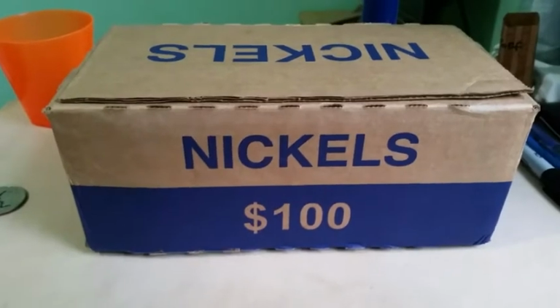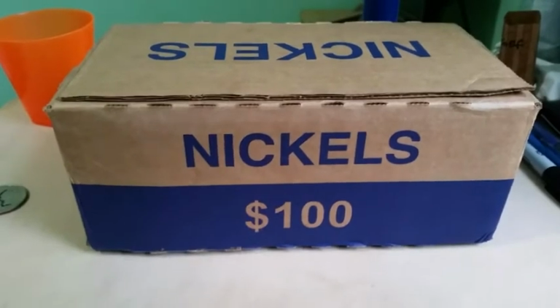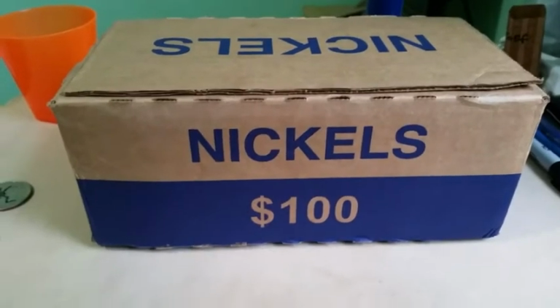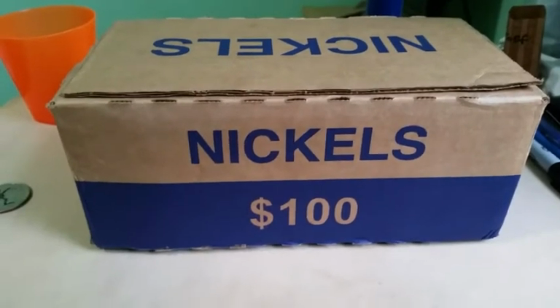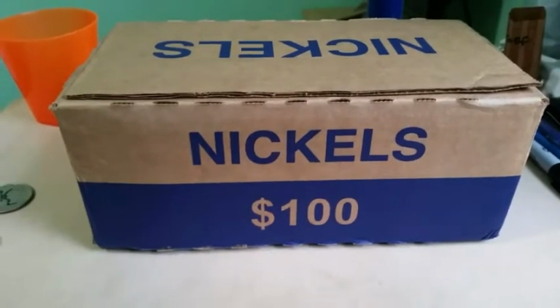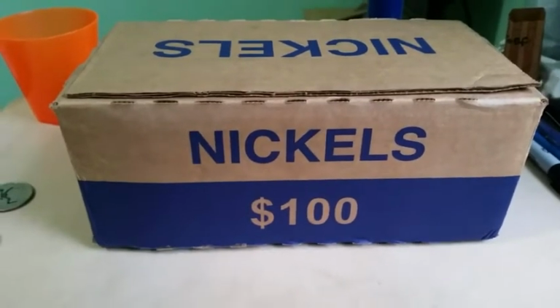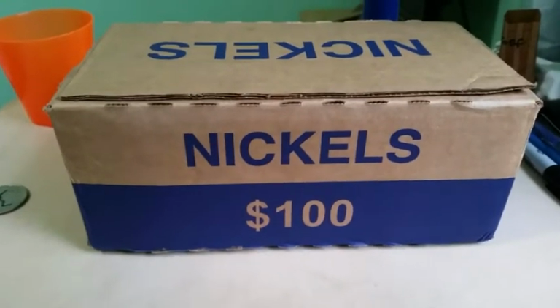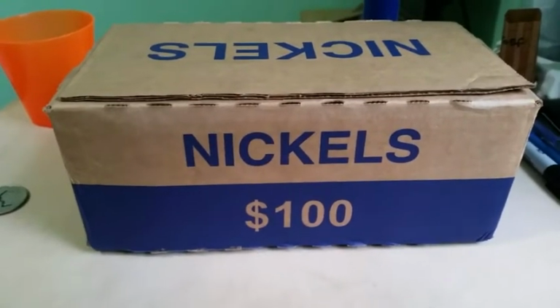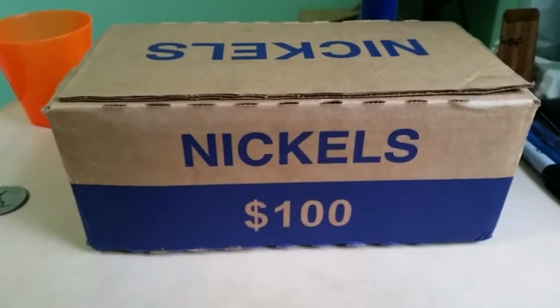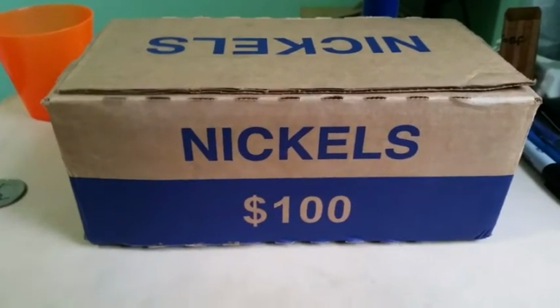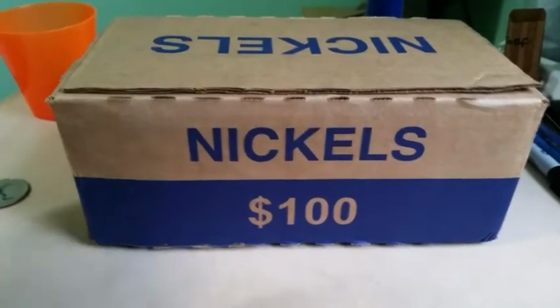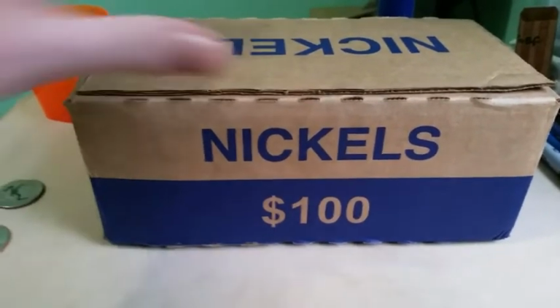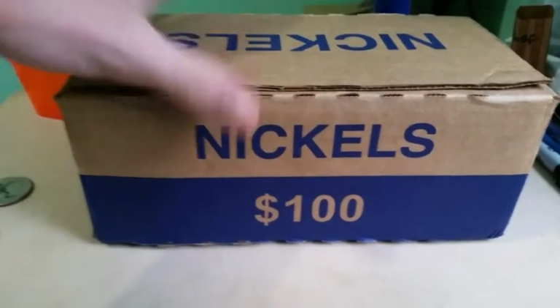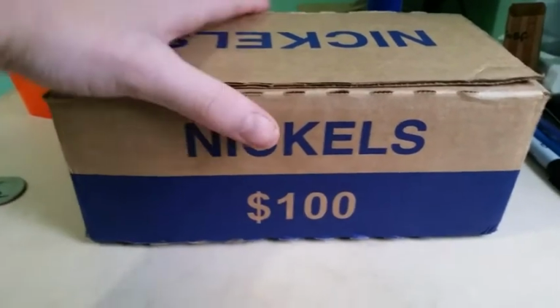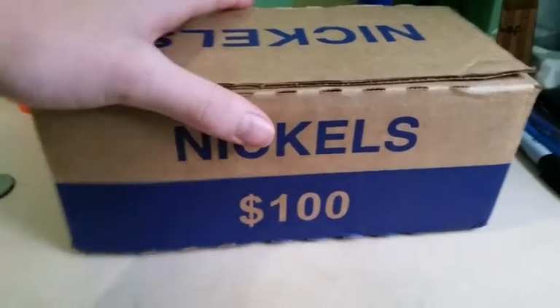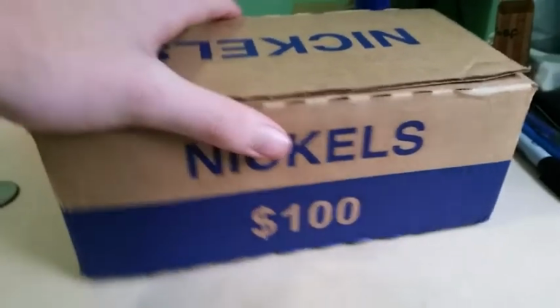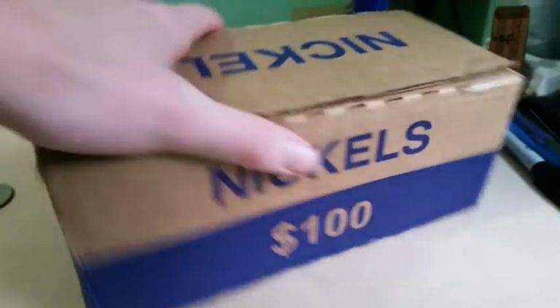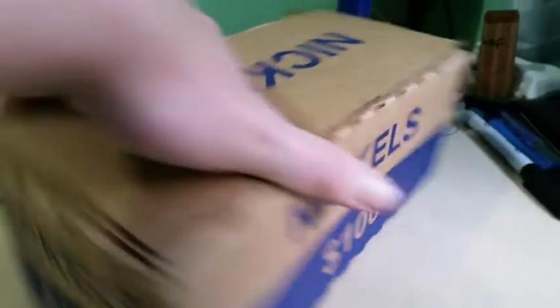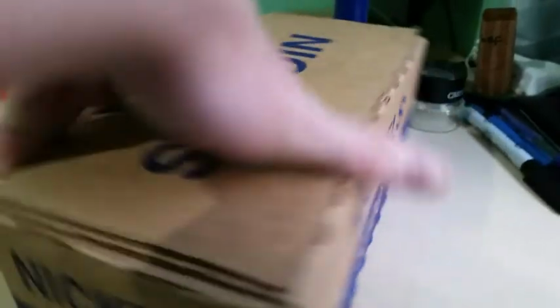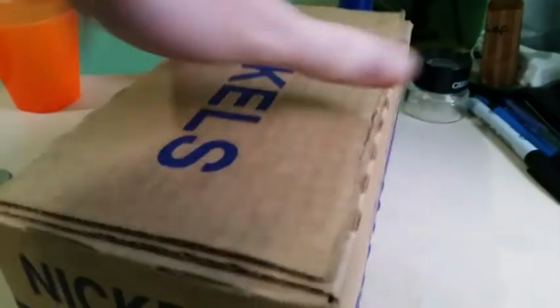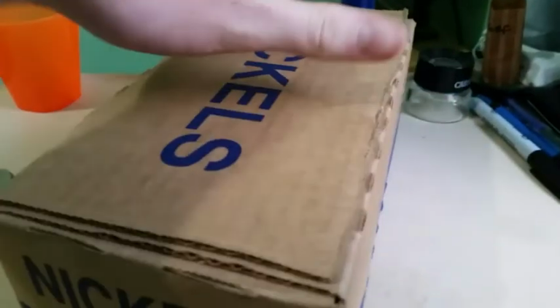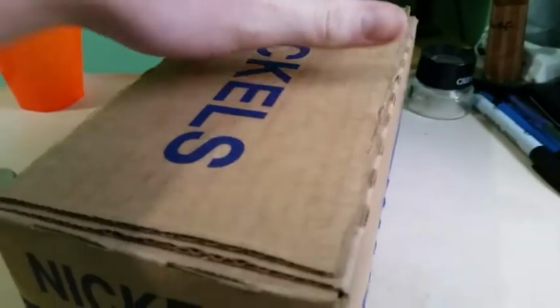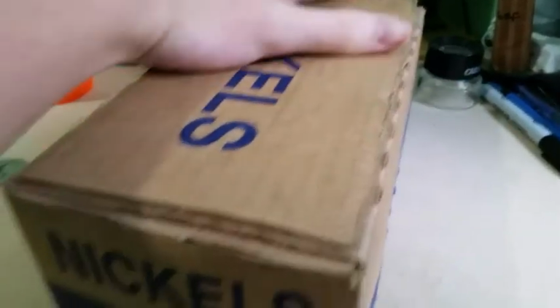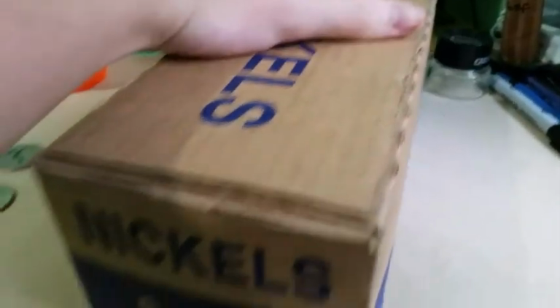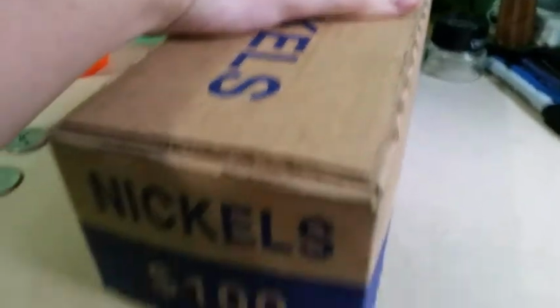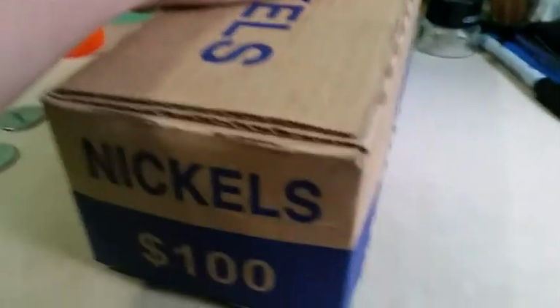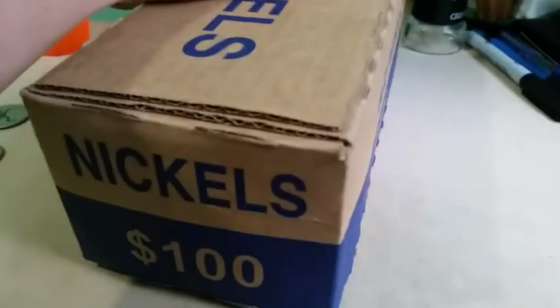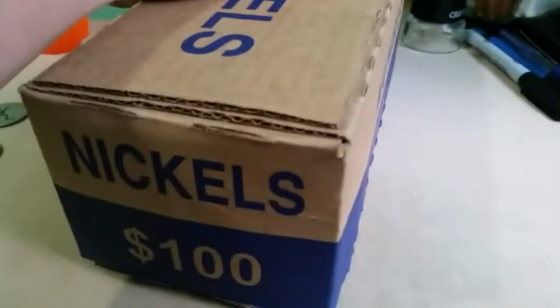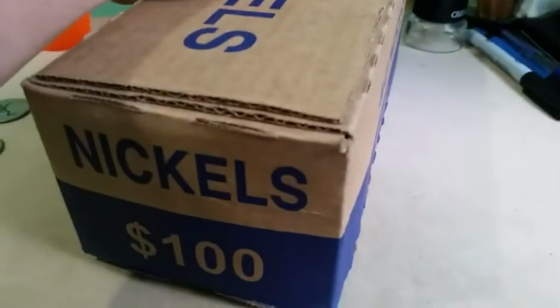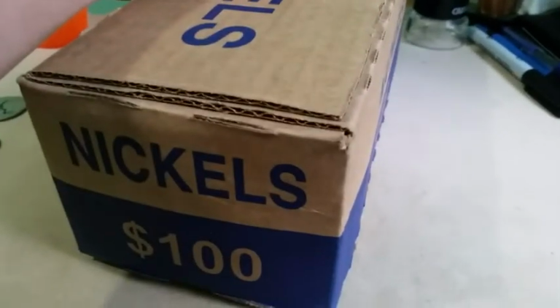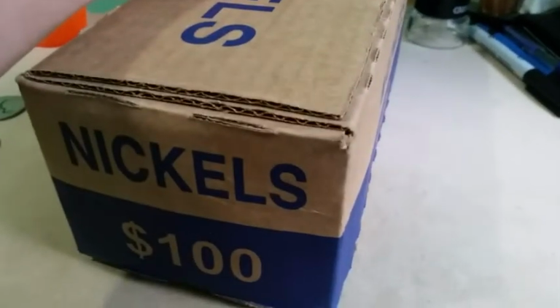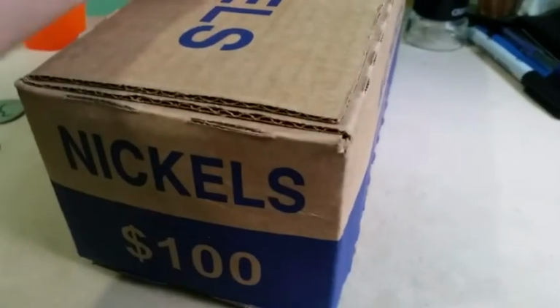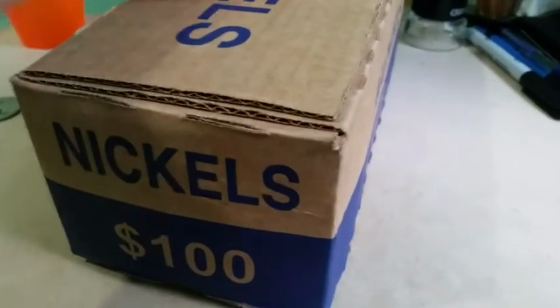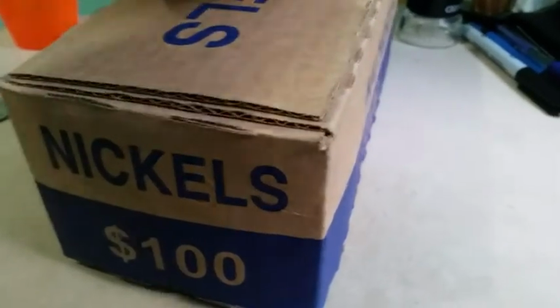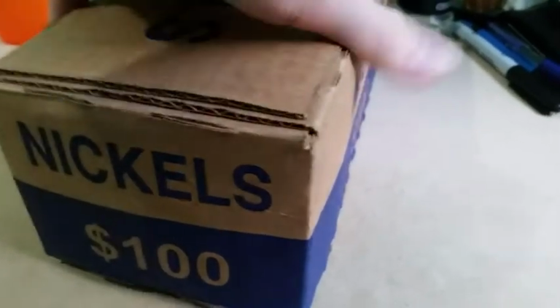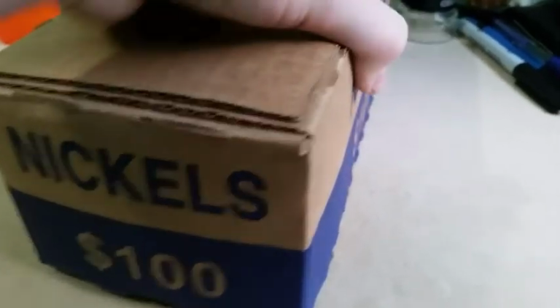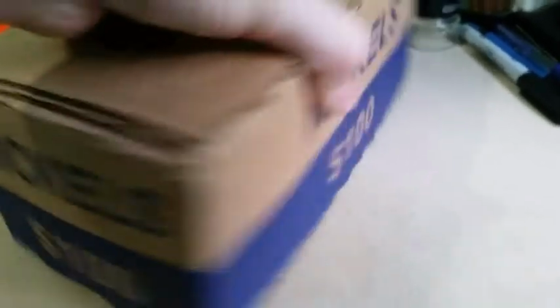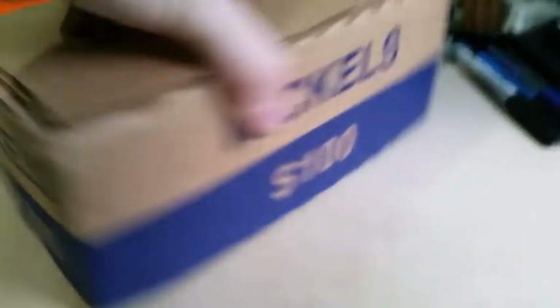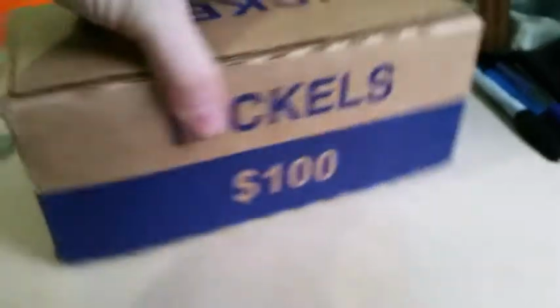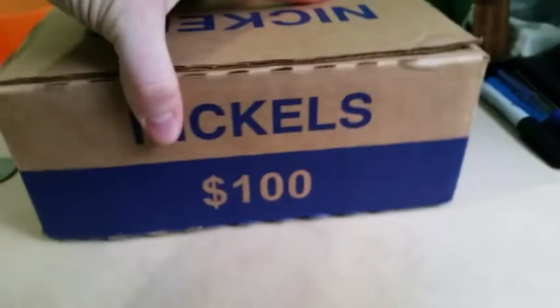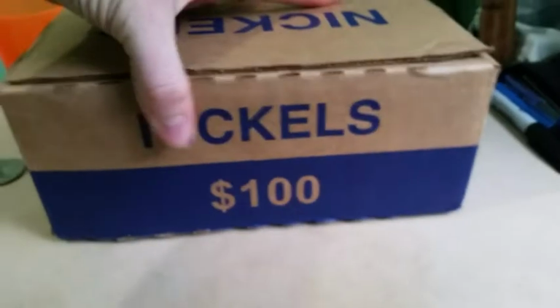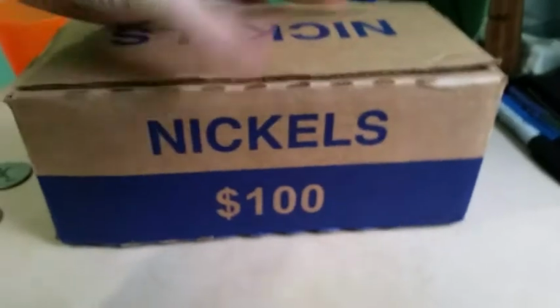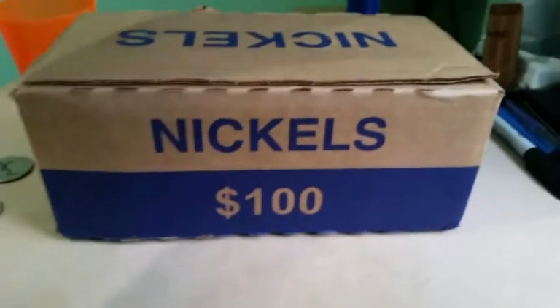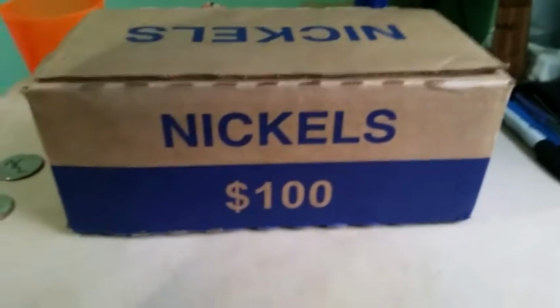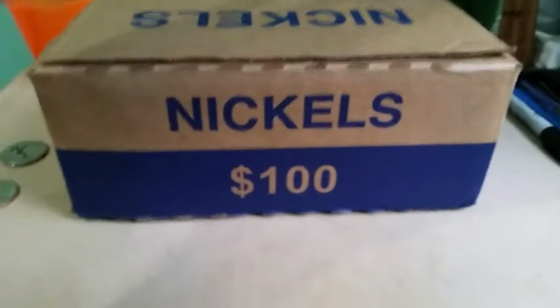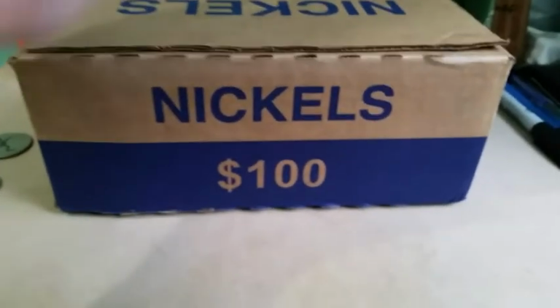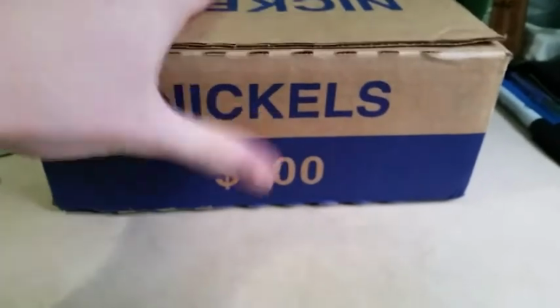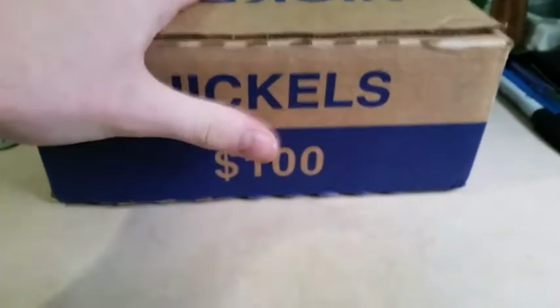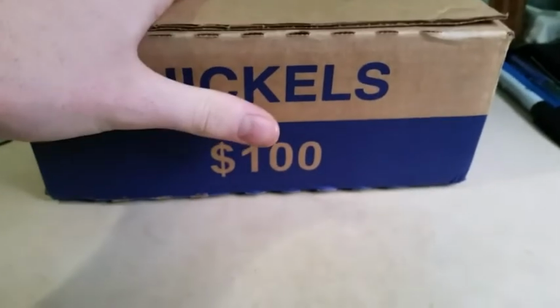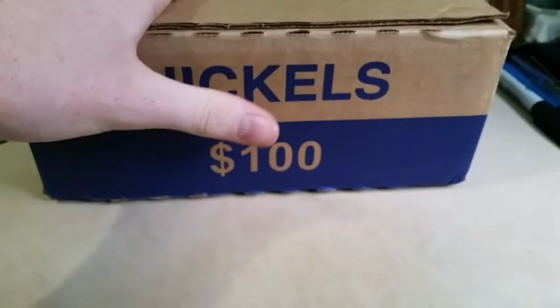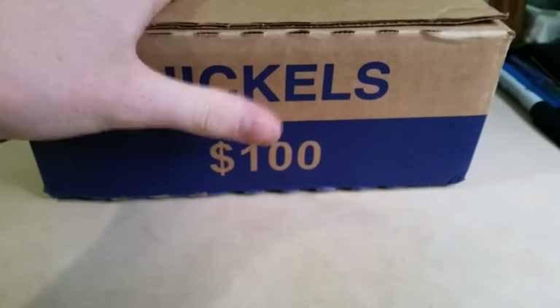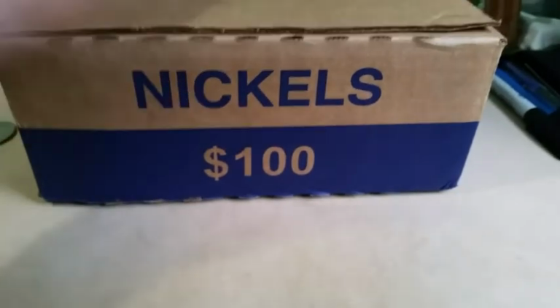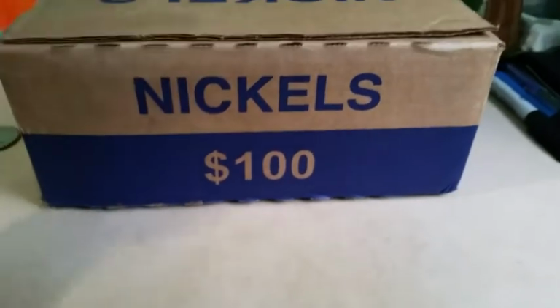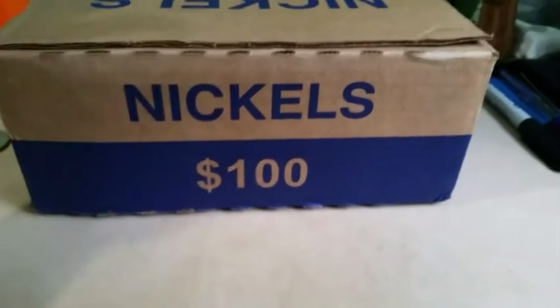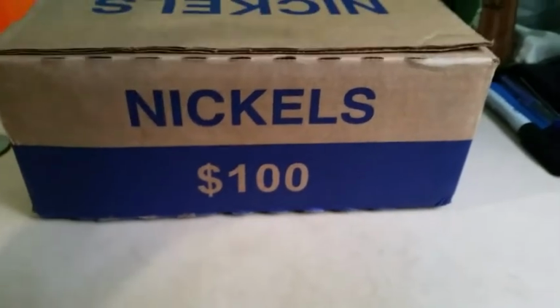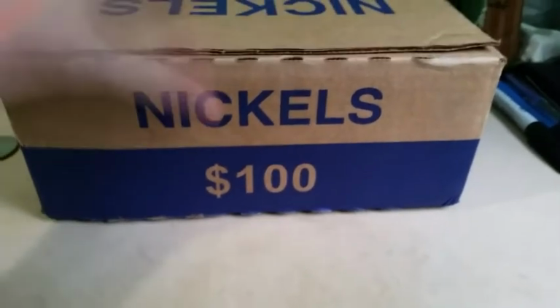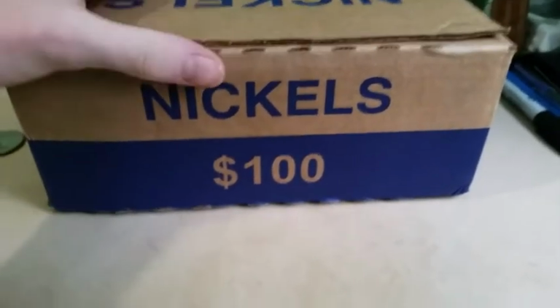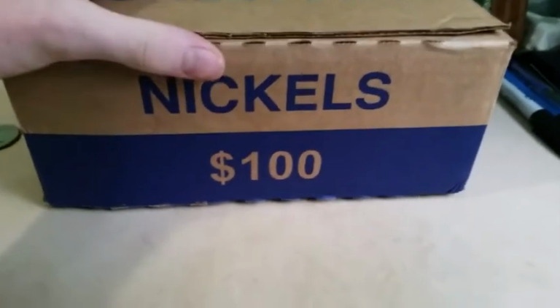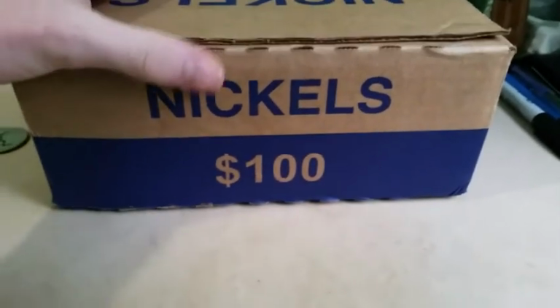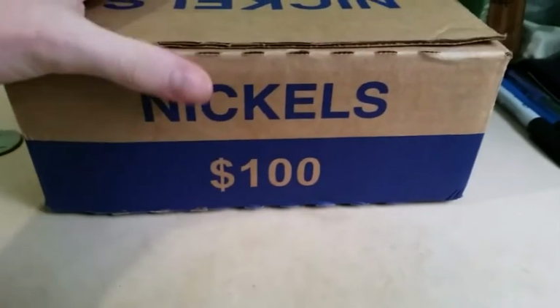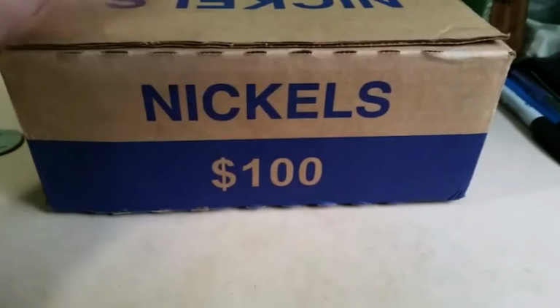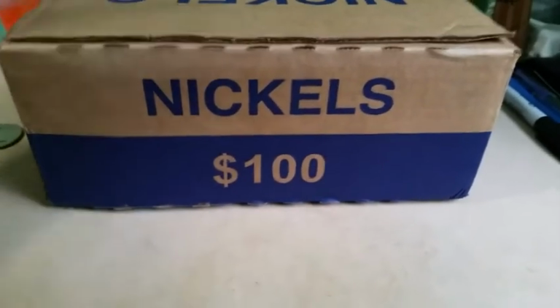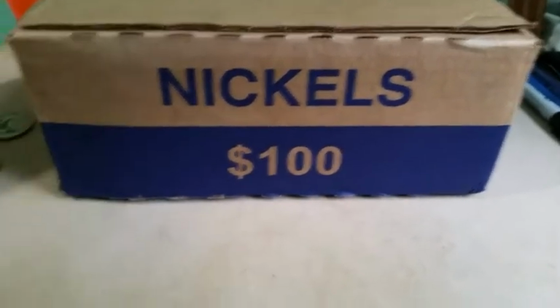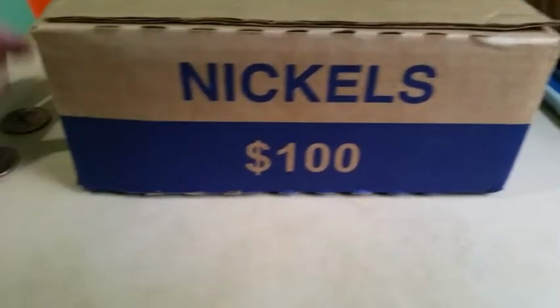How is it going everybody? Welcome back to another video. Today I'm hunting nickels. Let's get right into it guys.